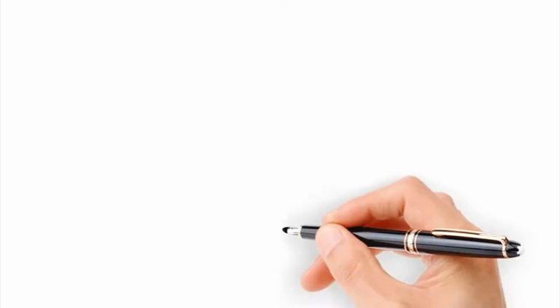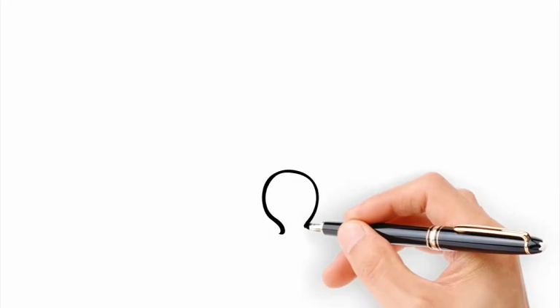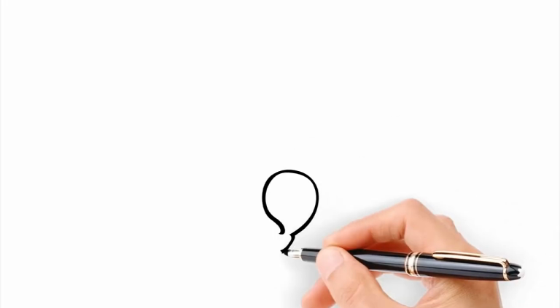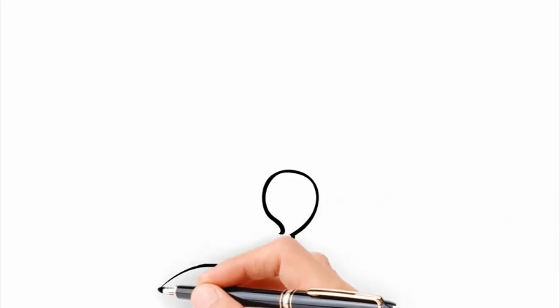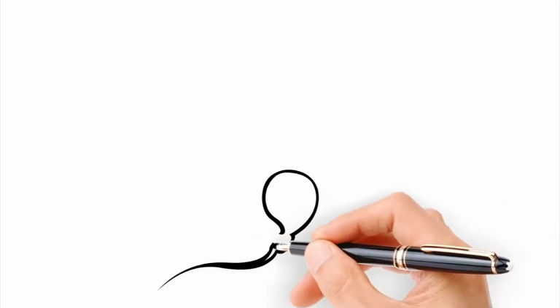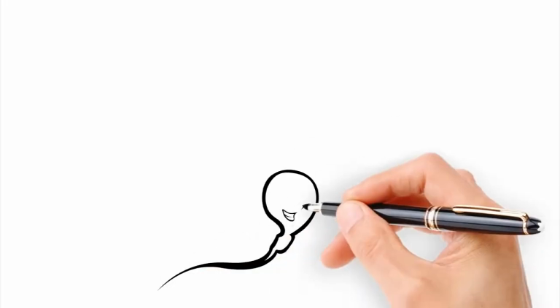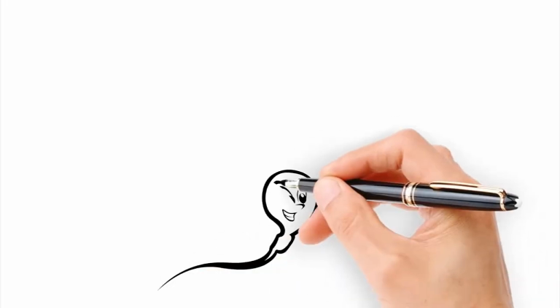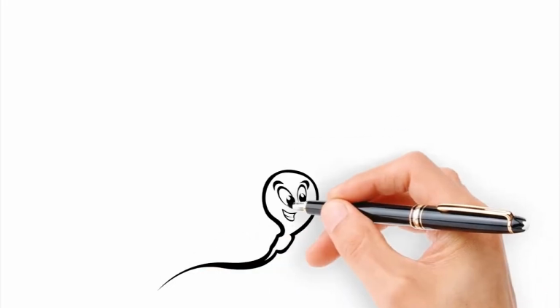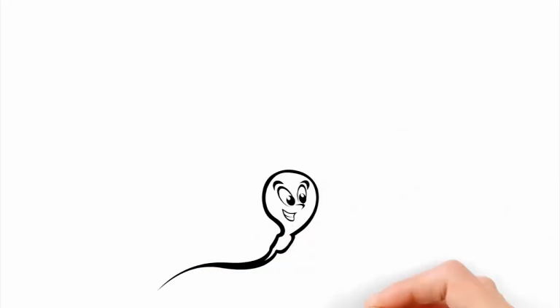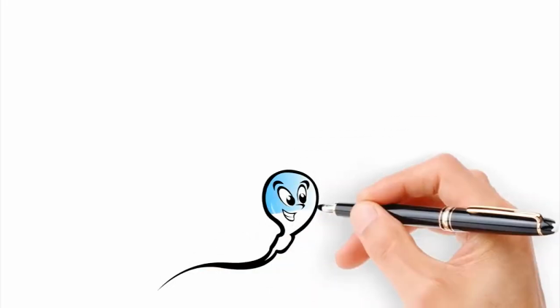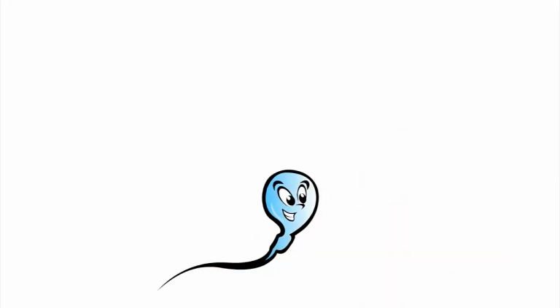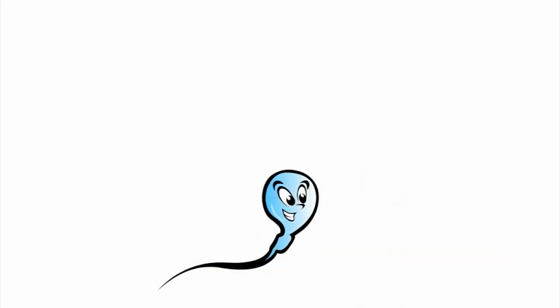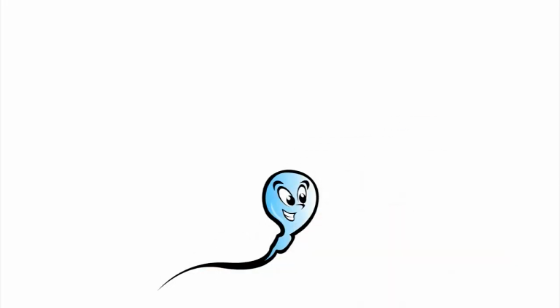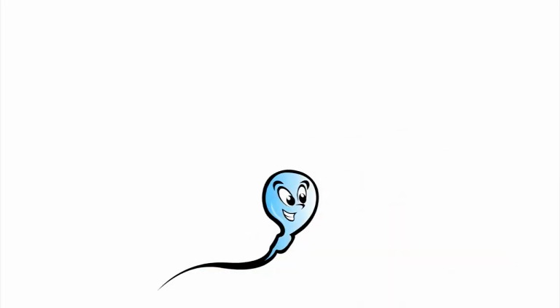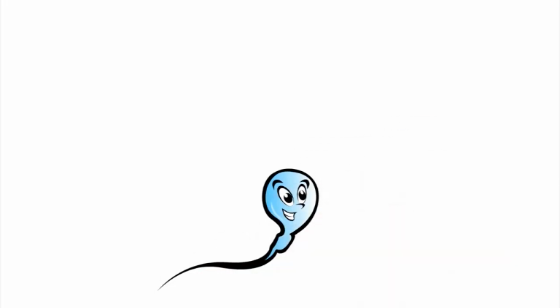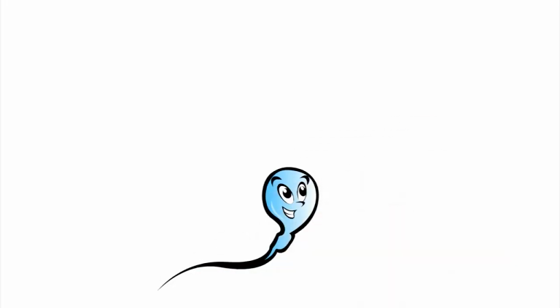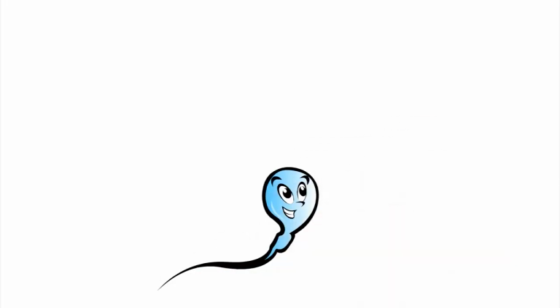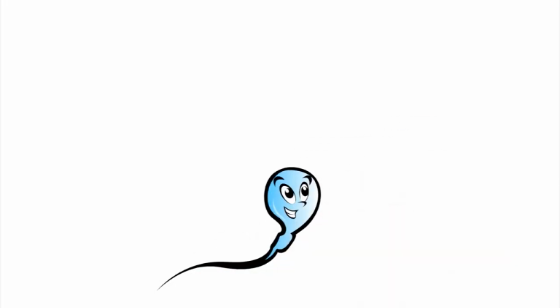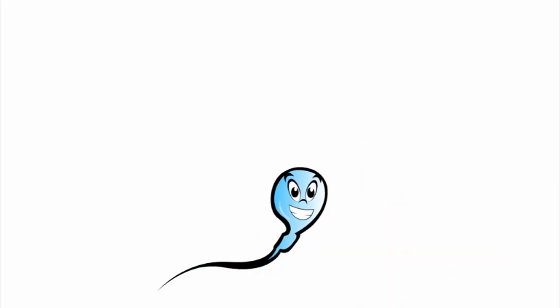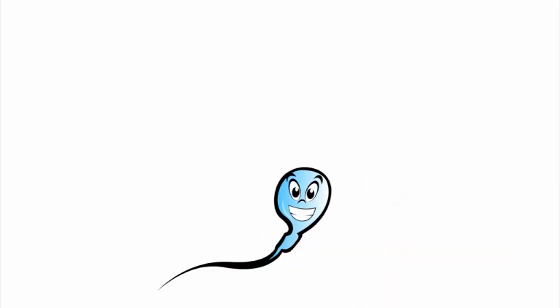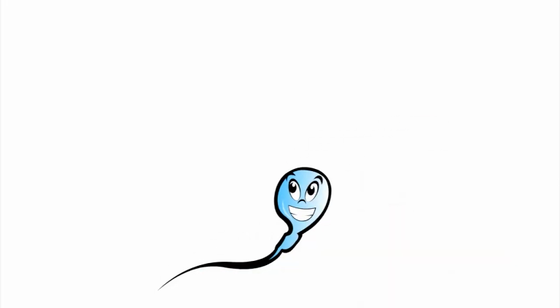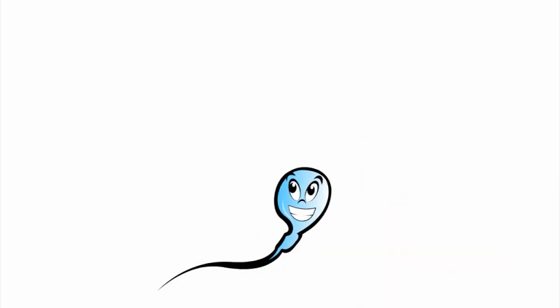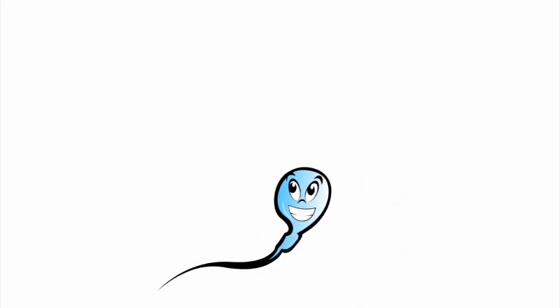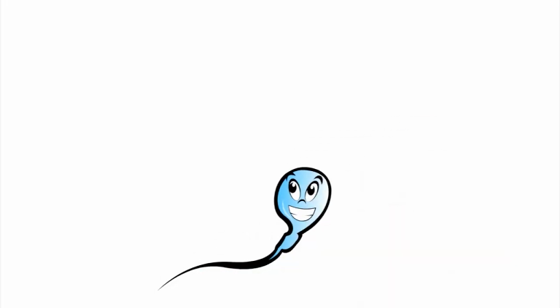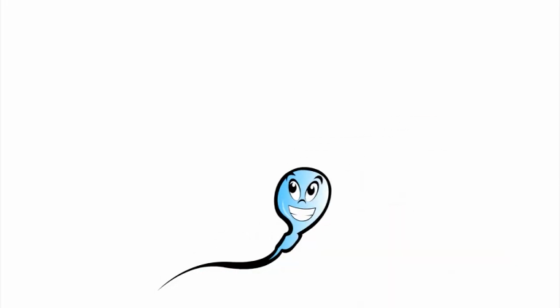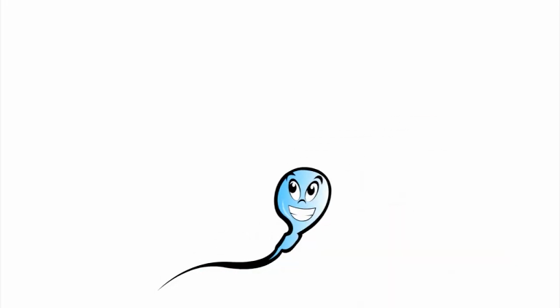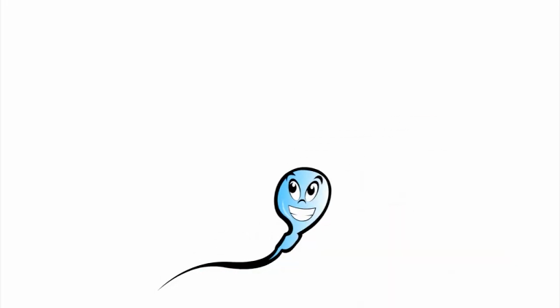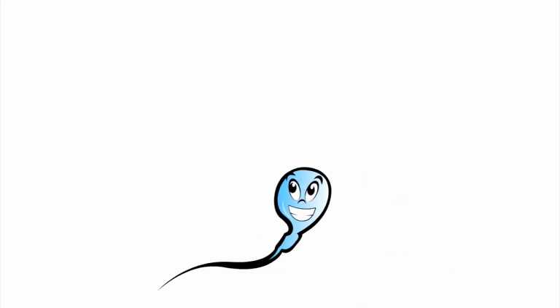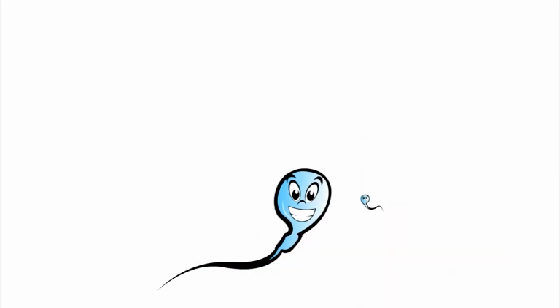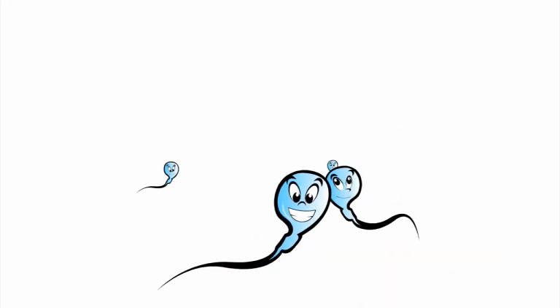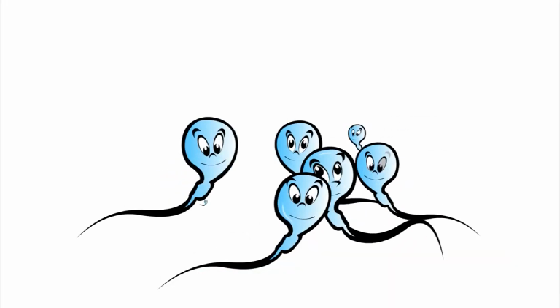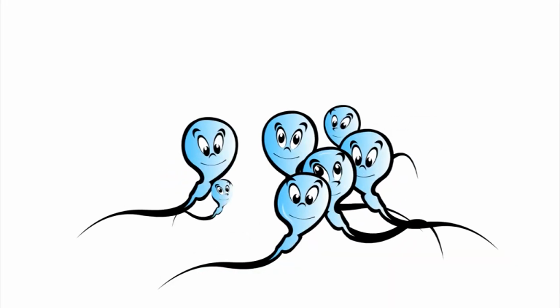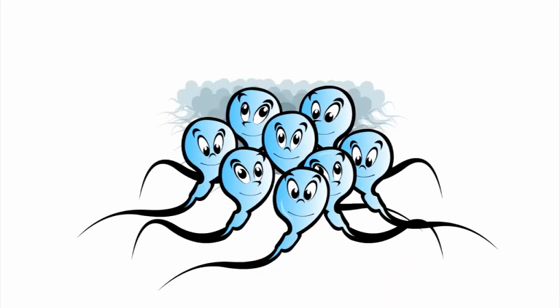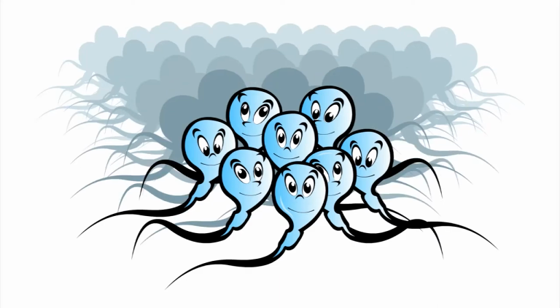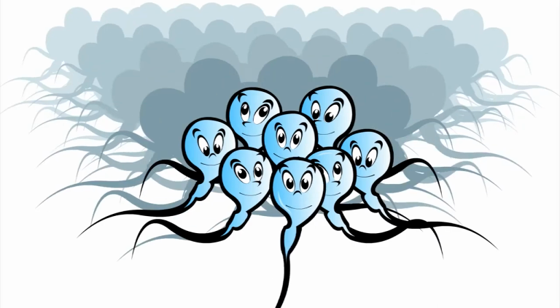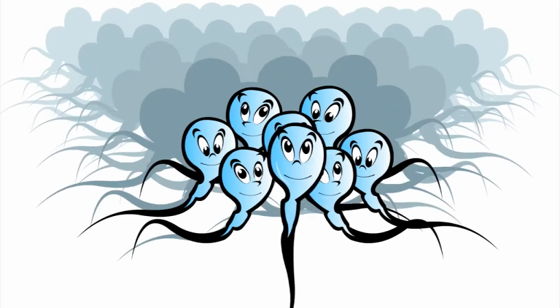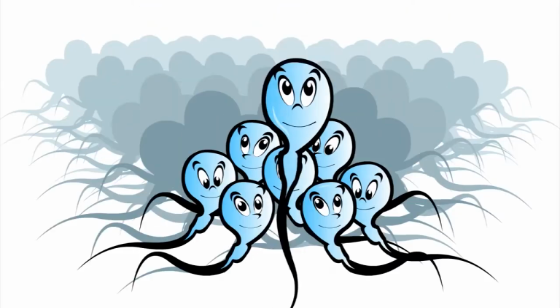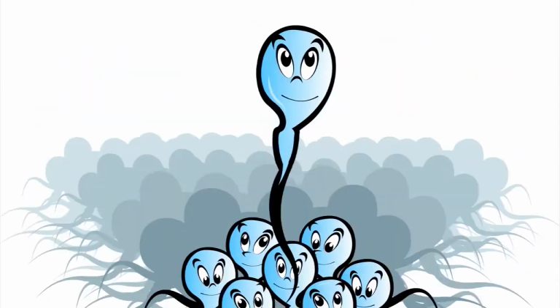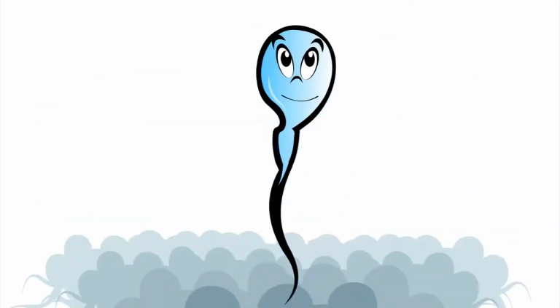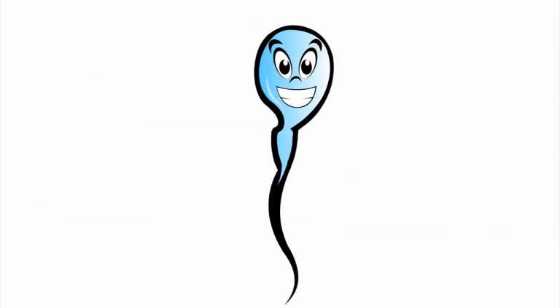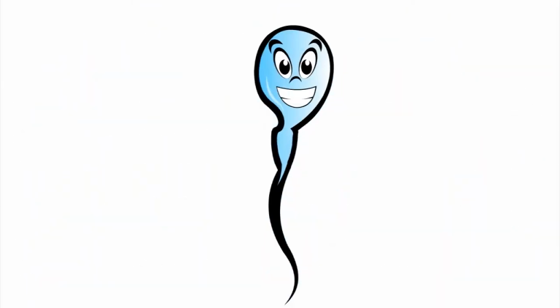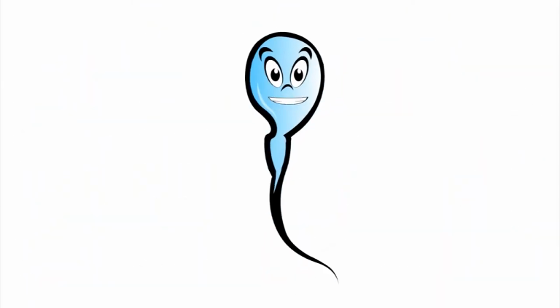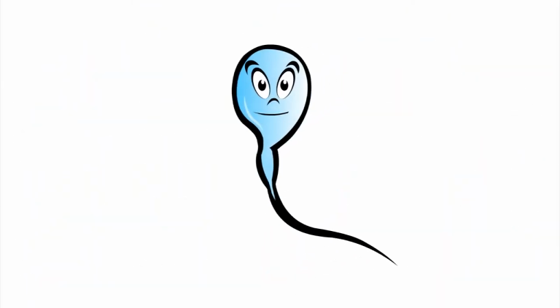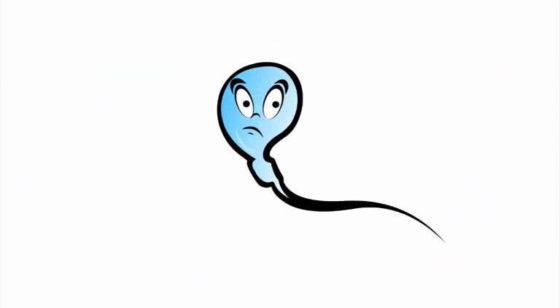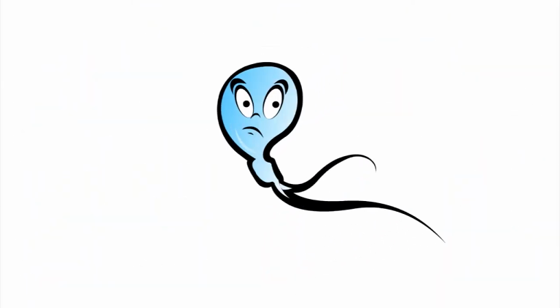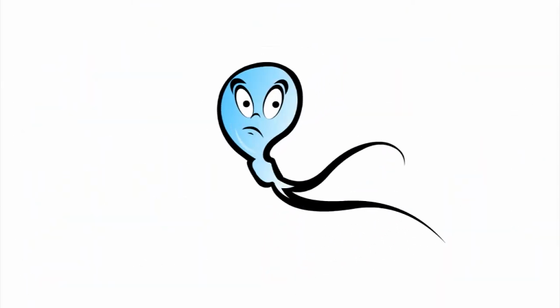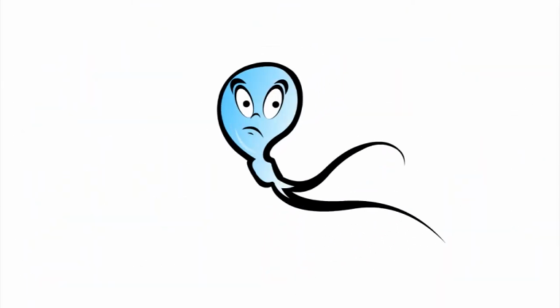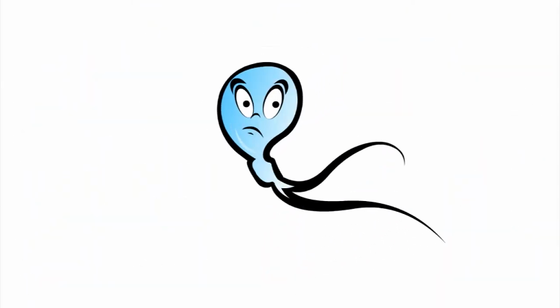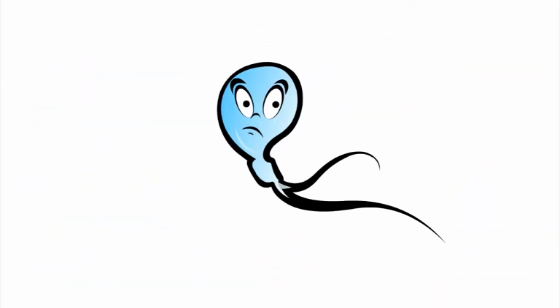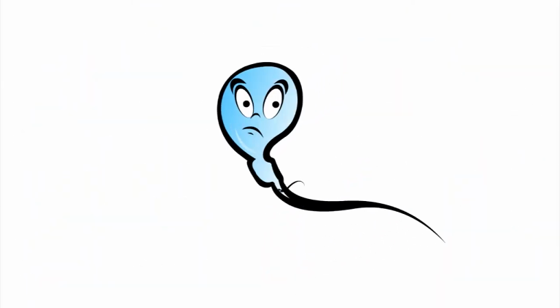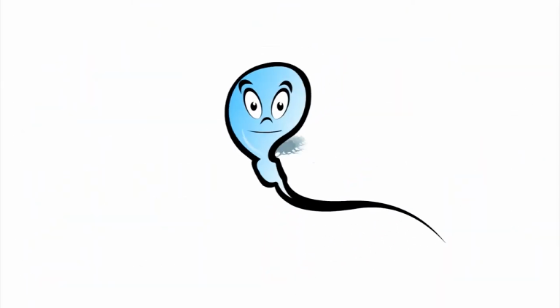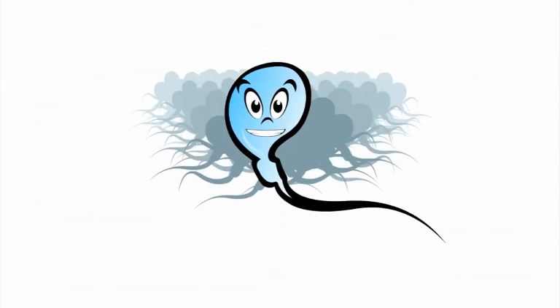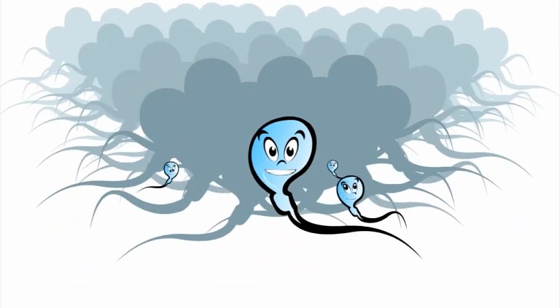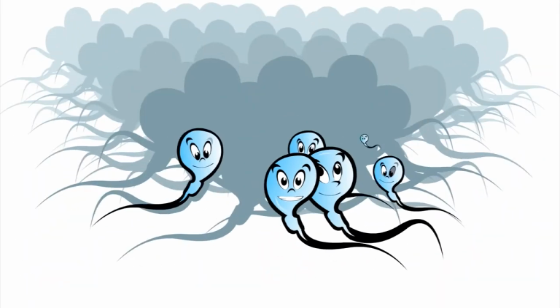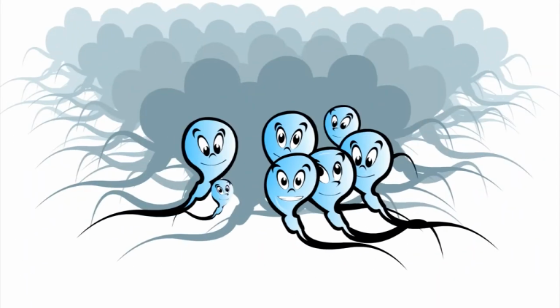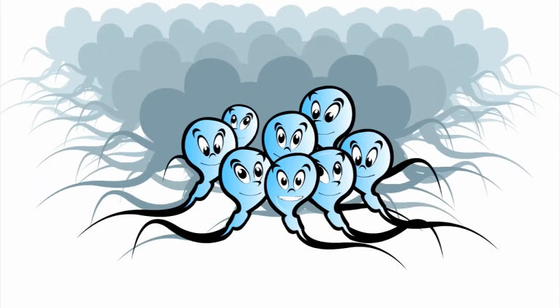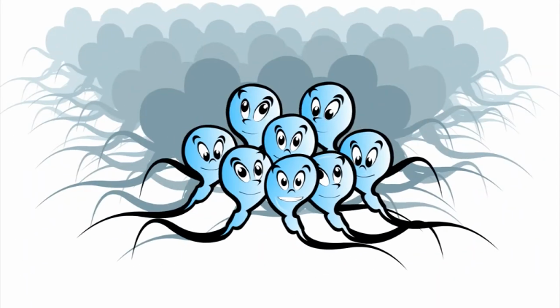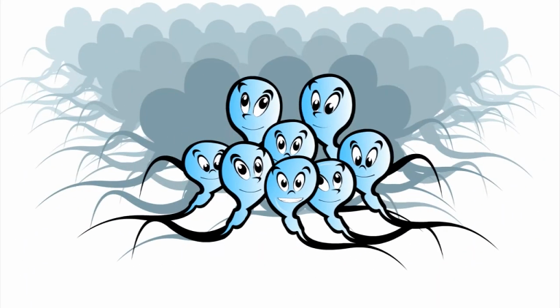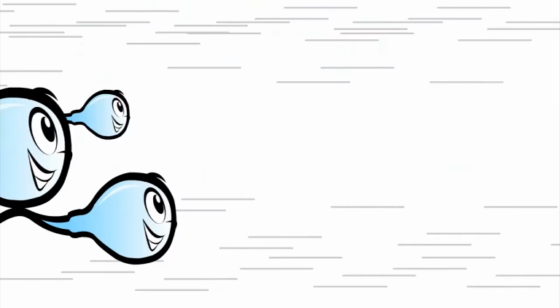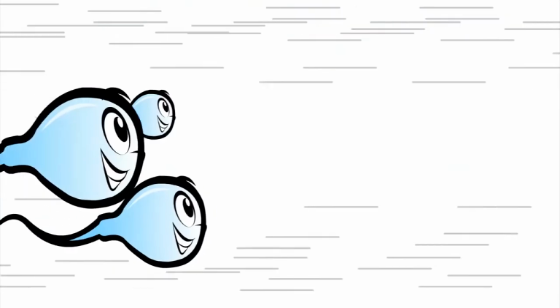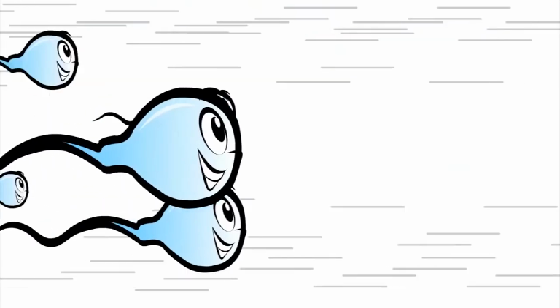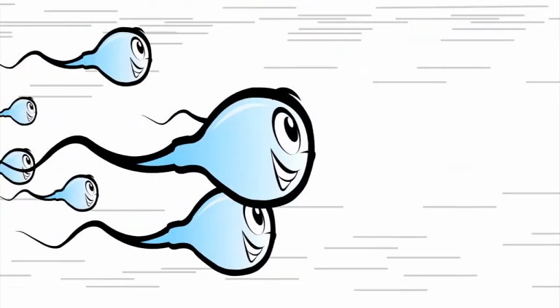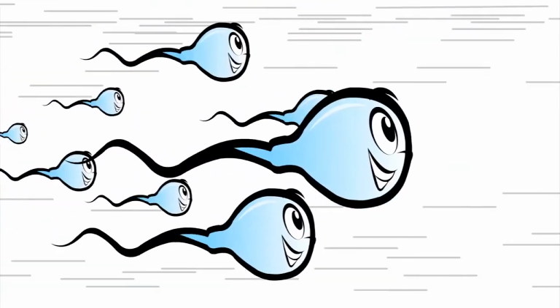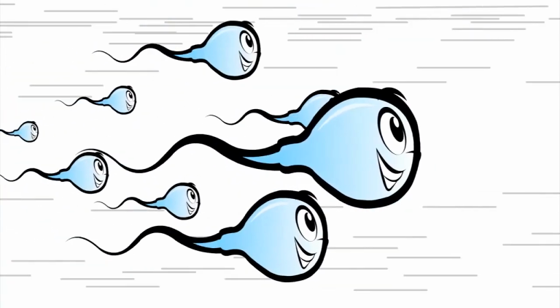A 75-second testing cycle delivers sperm concentration, motility, morphology, functional sperm, and more.